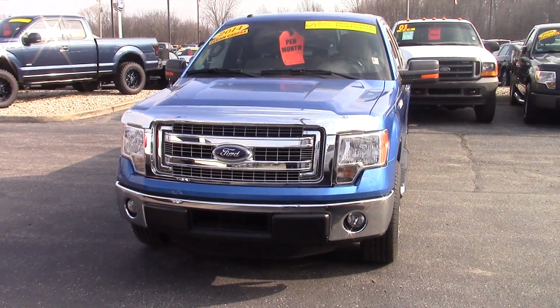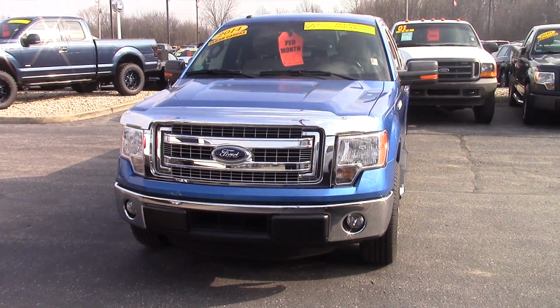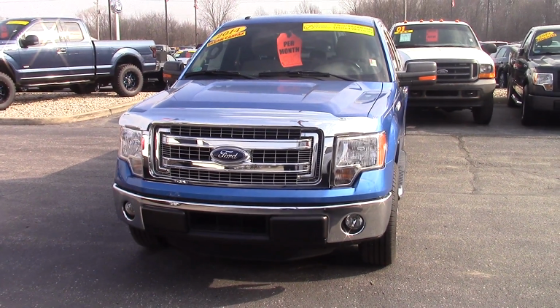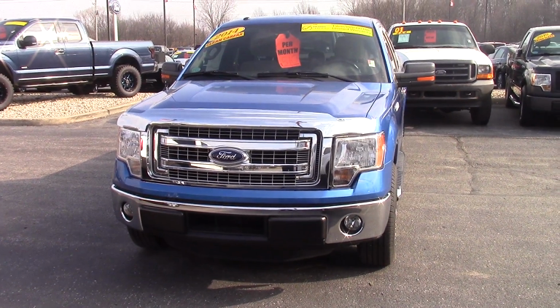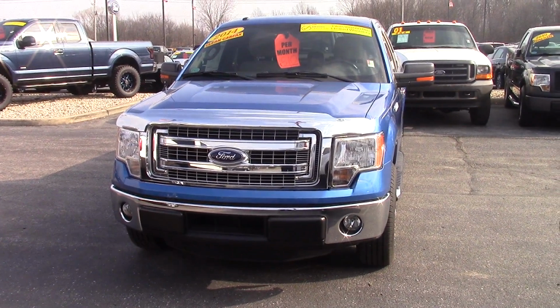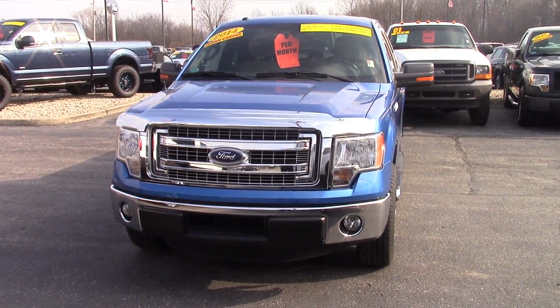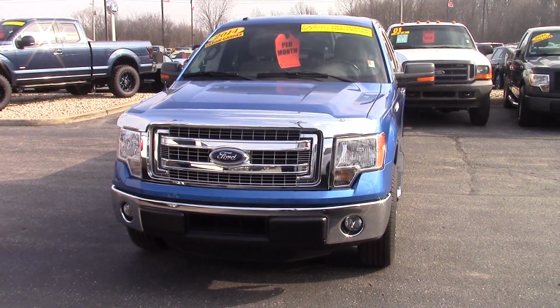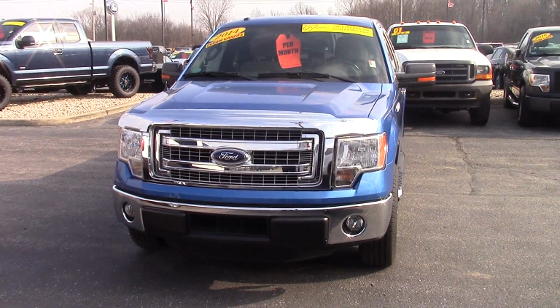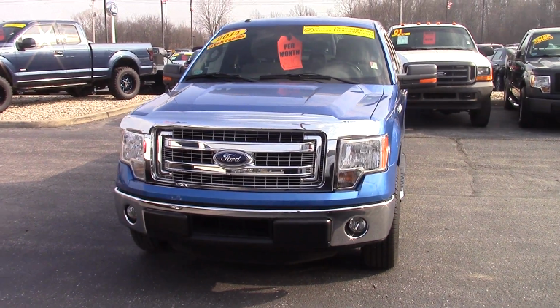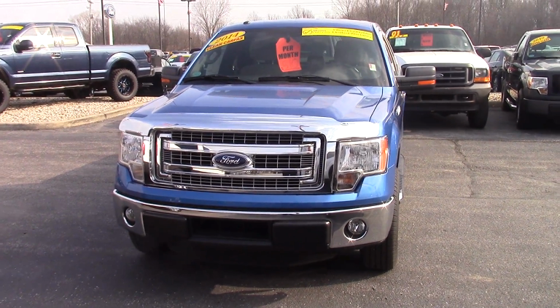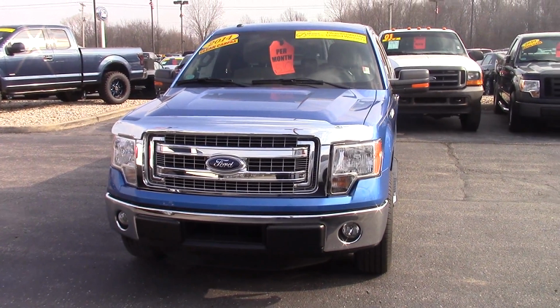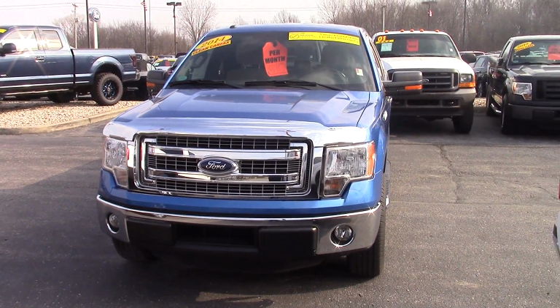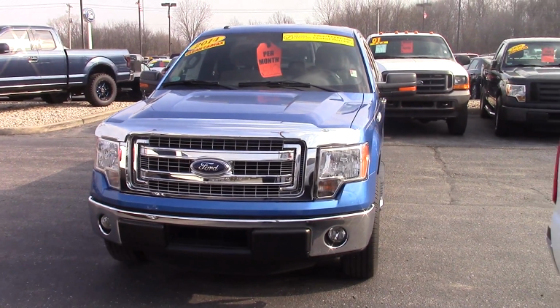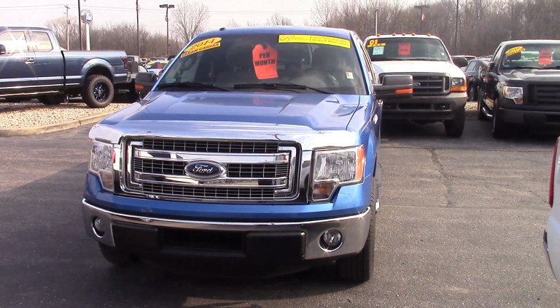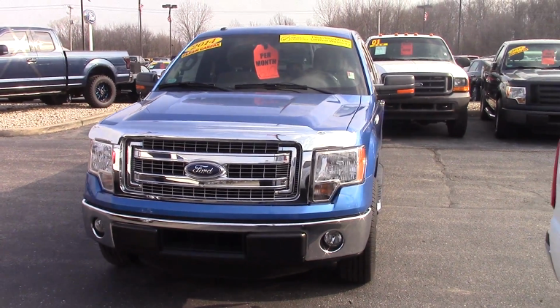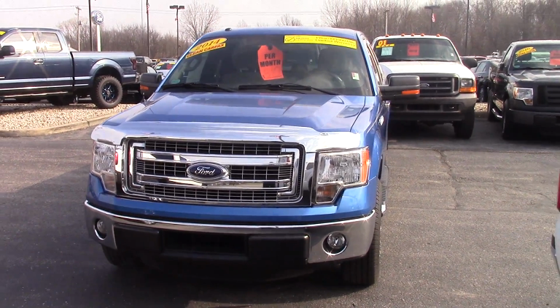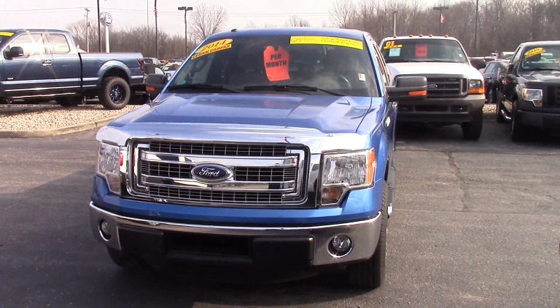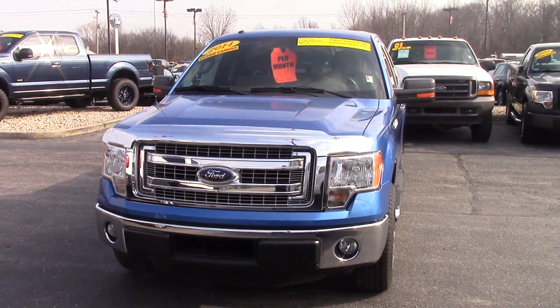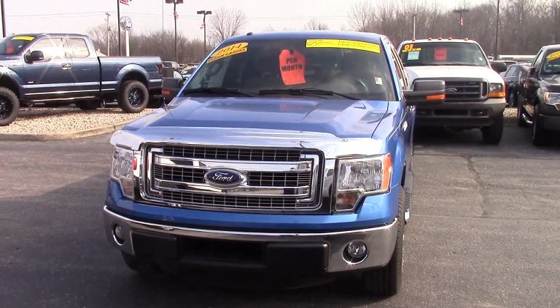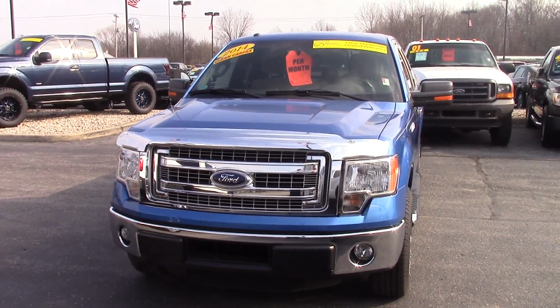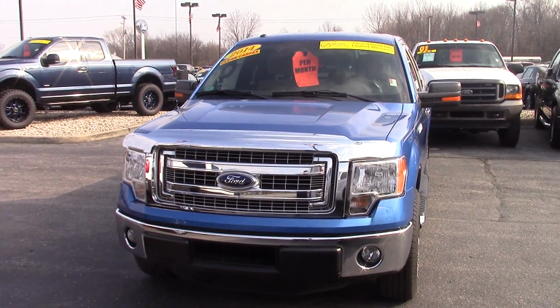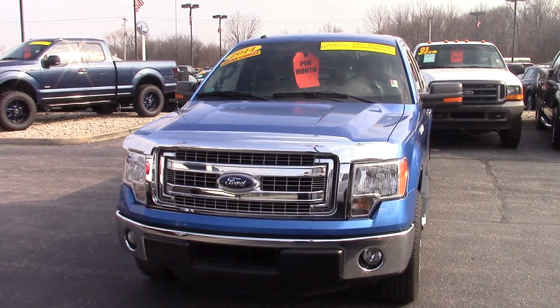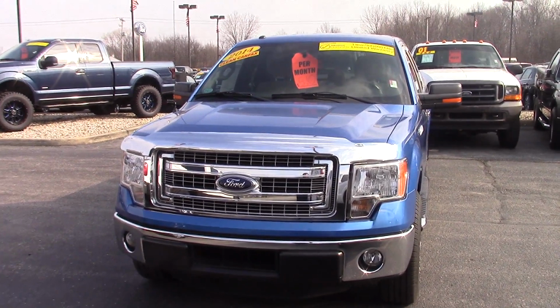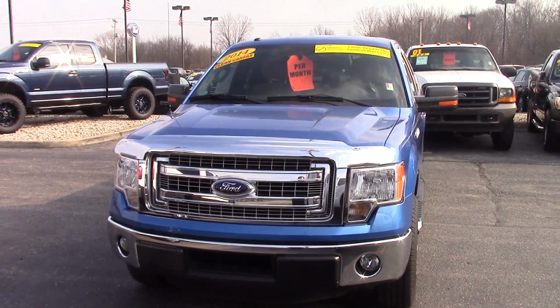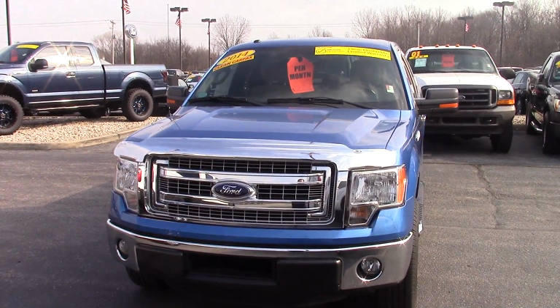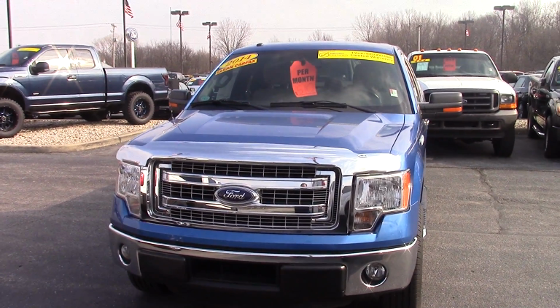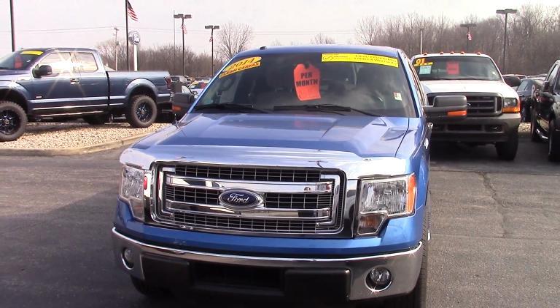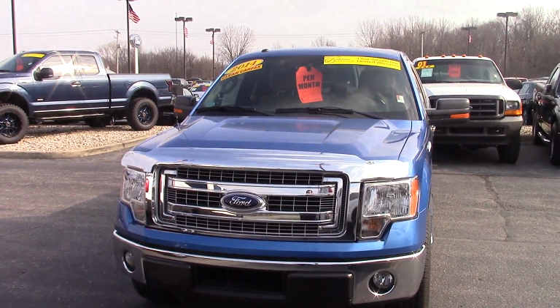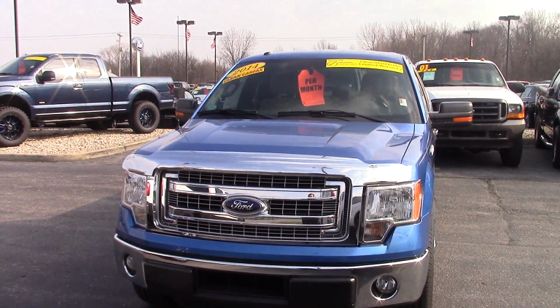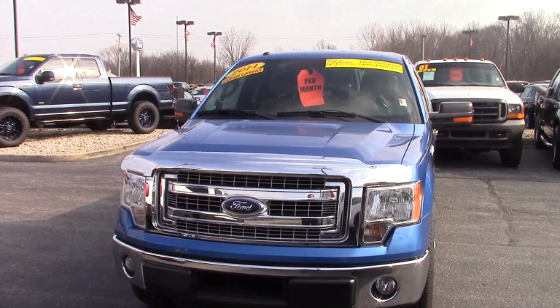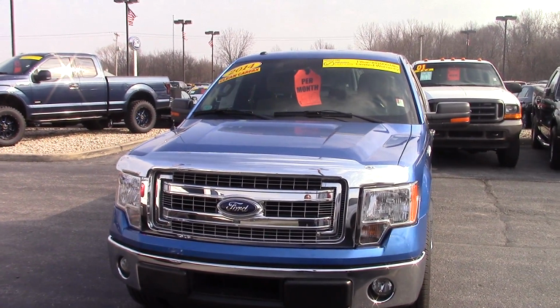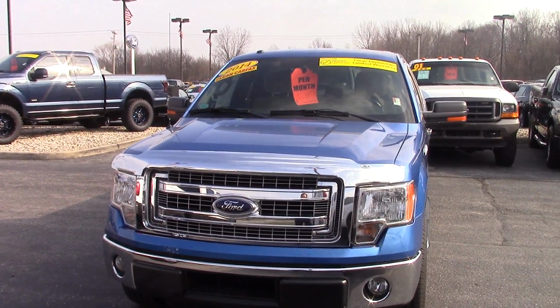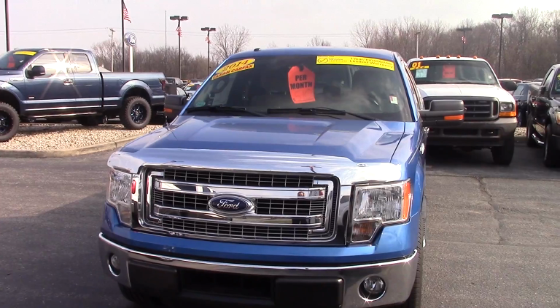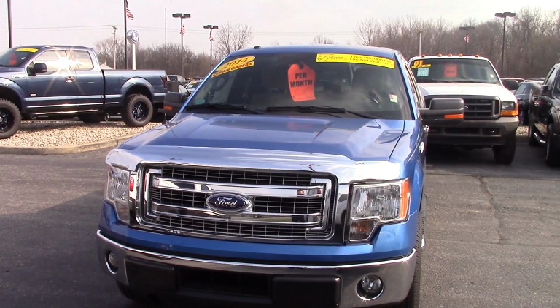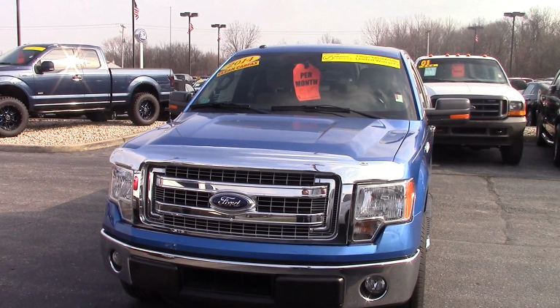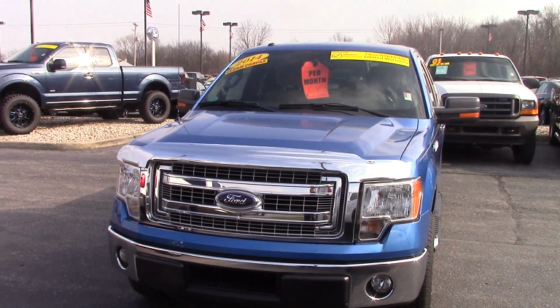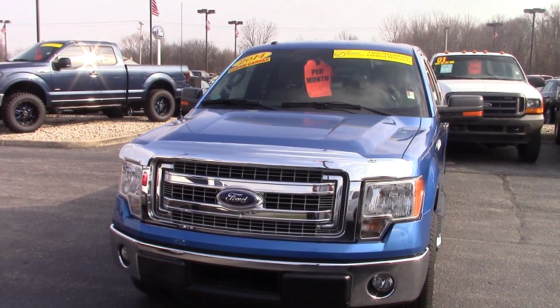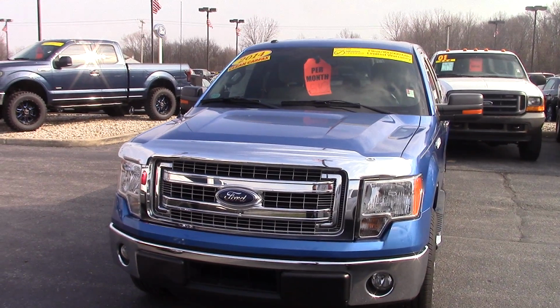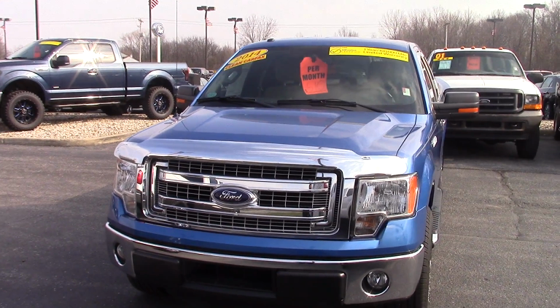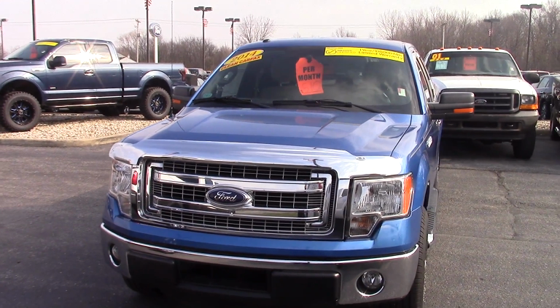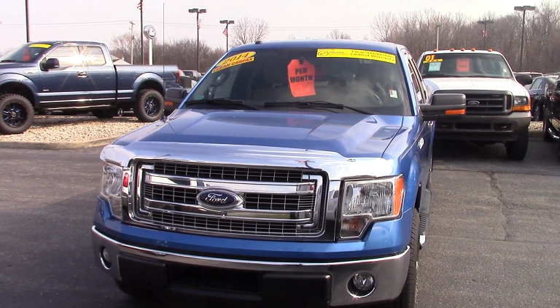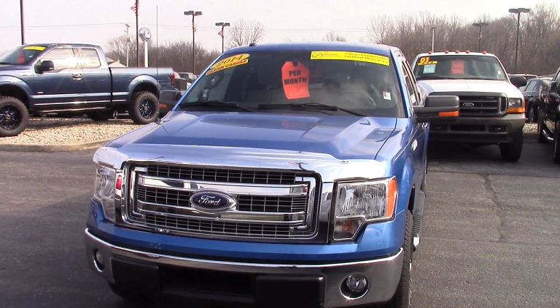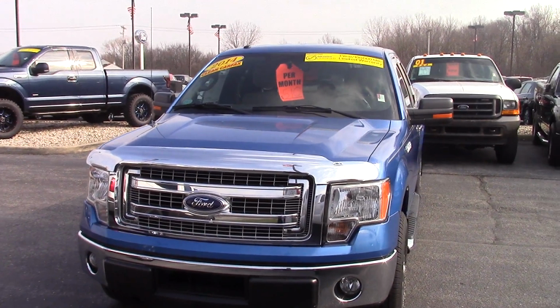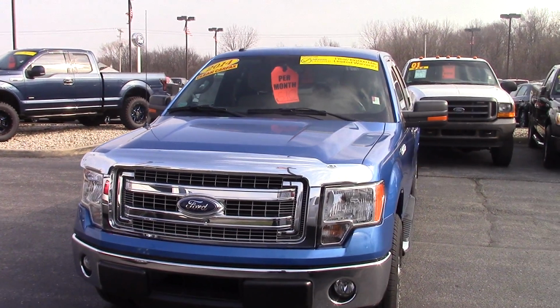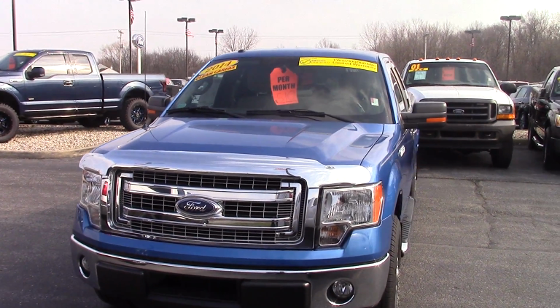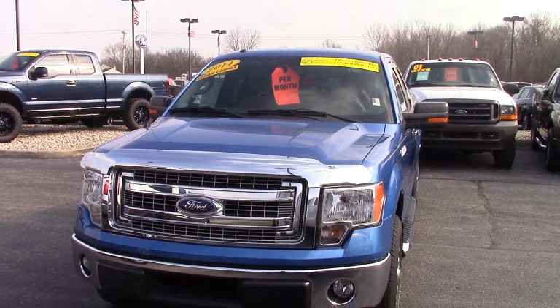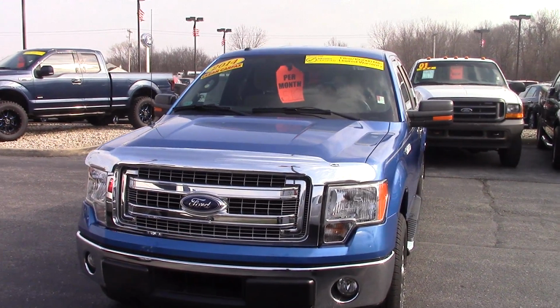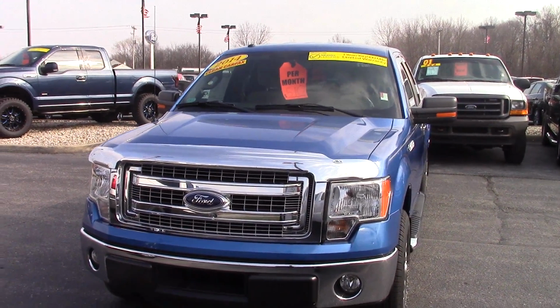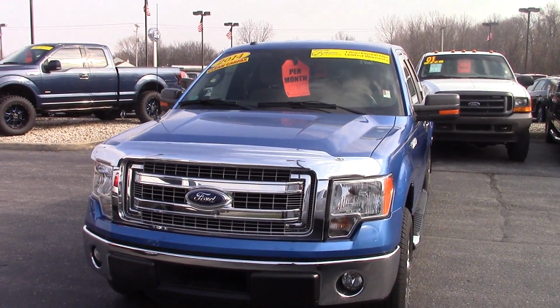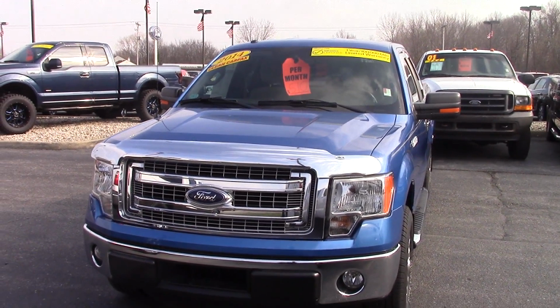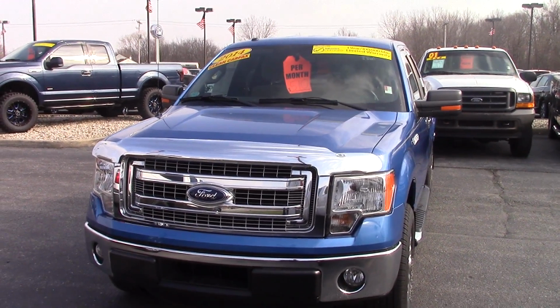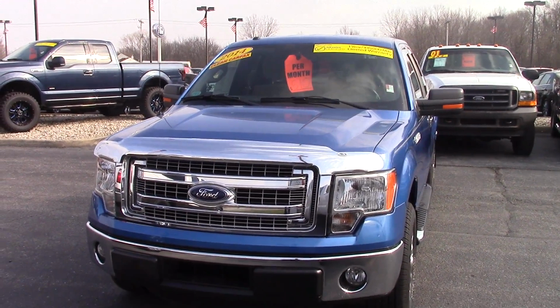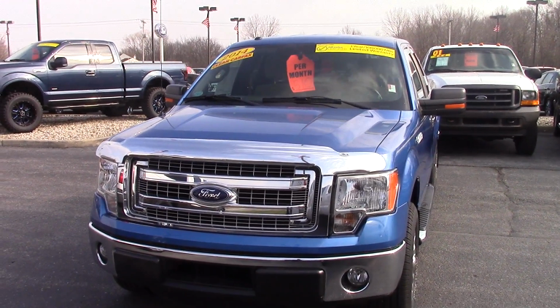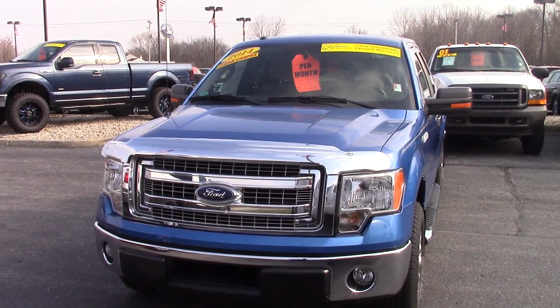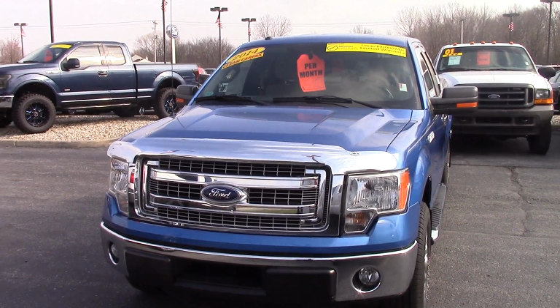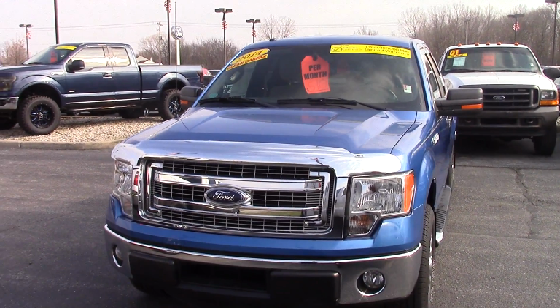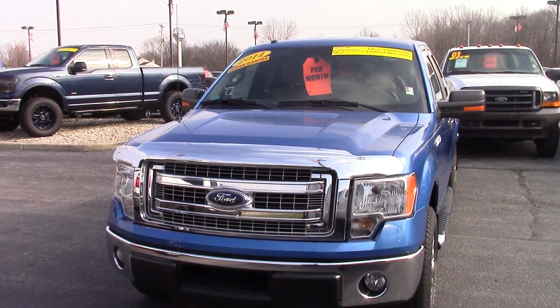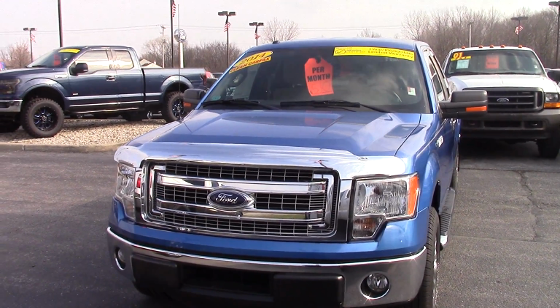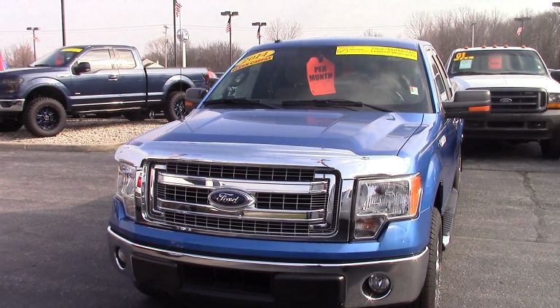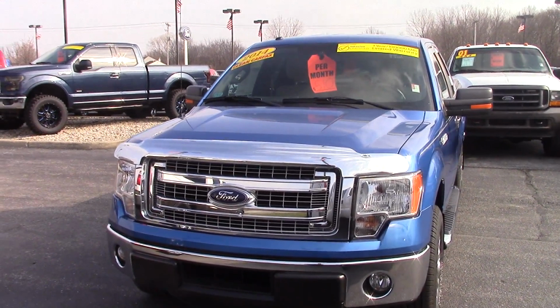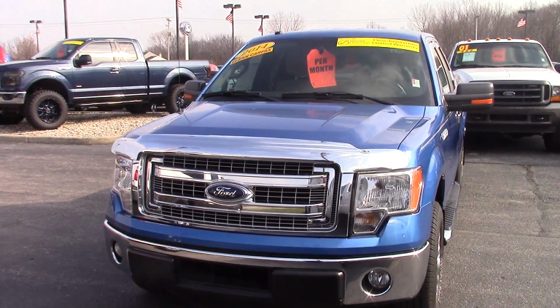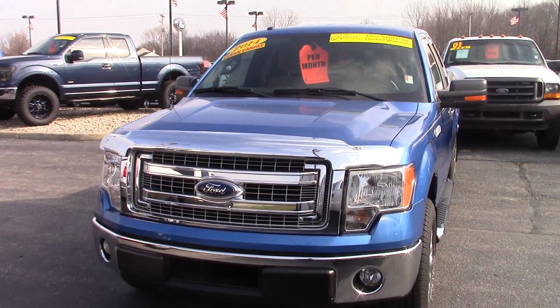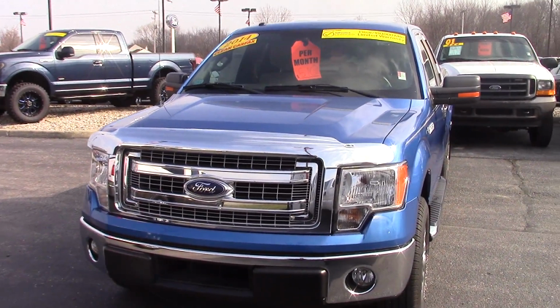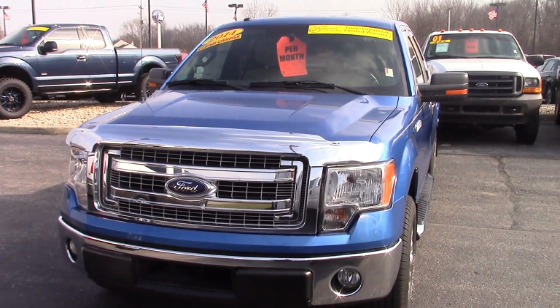Hi, this is Joel Stucker with Bill Estes Ford in Brownsburg. I want to send you a quick video walk around of the 2014 F-150 that you inquired about.